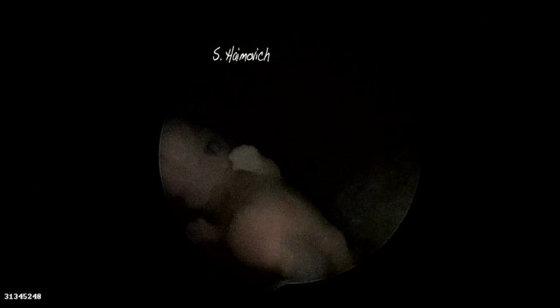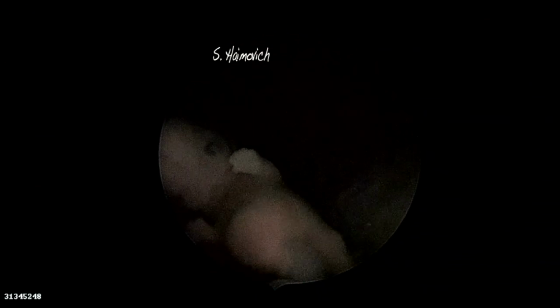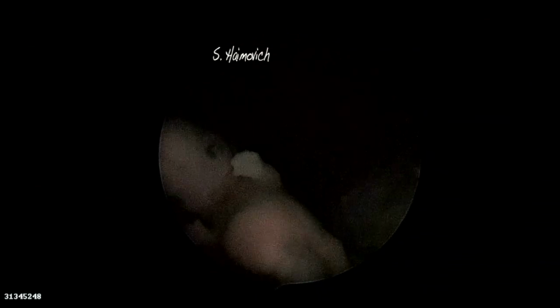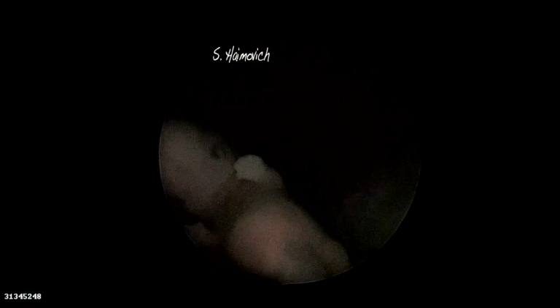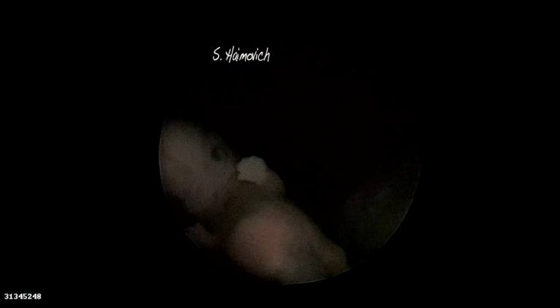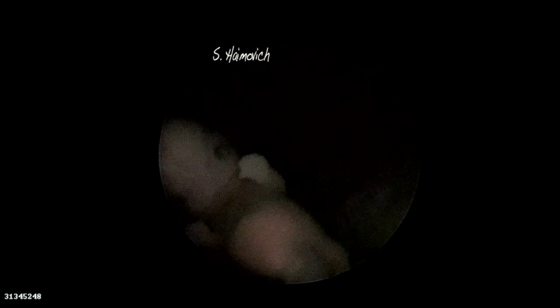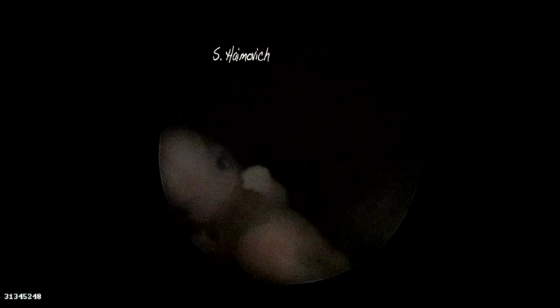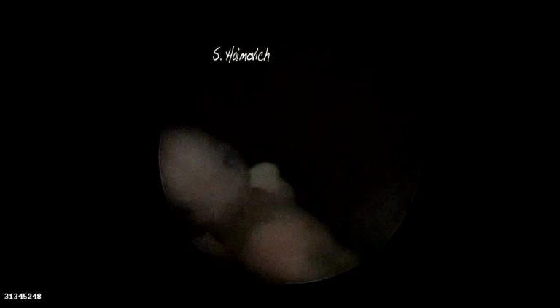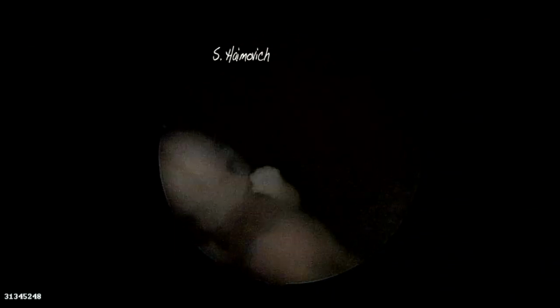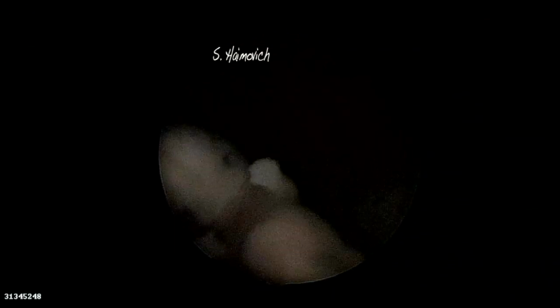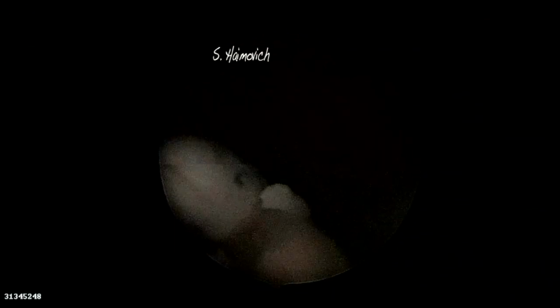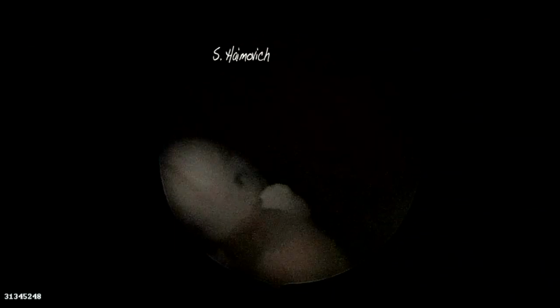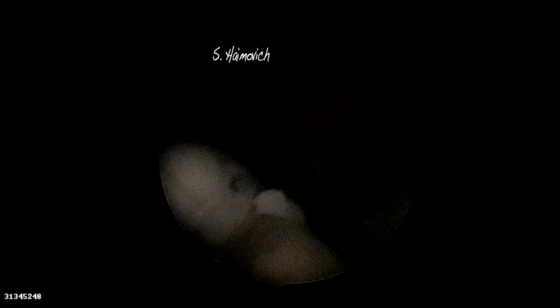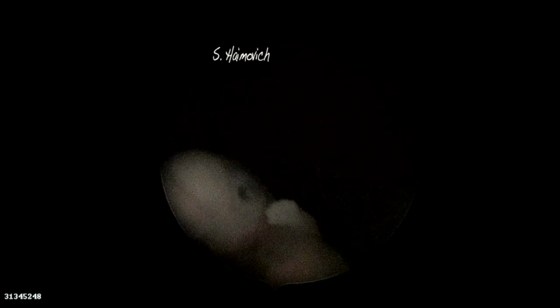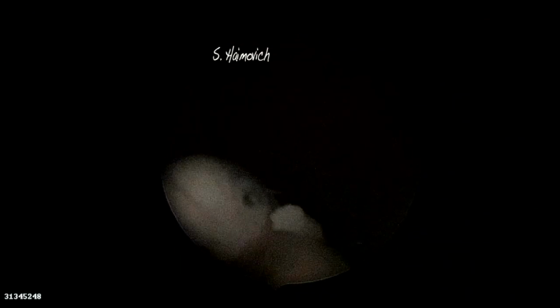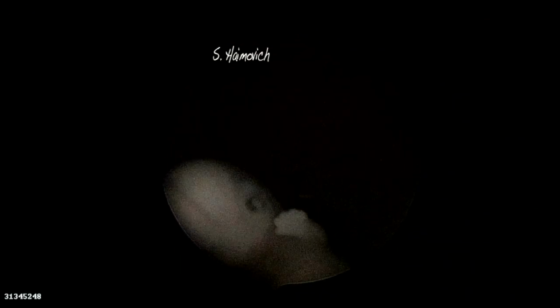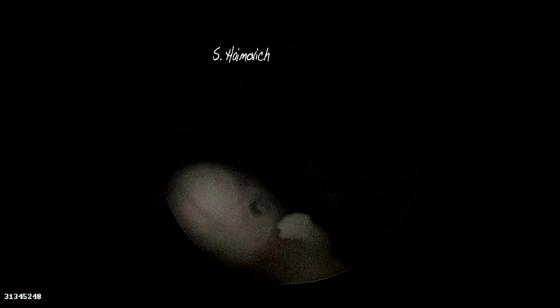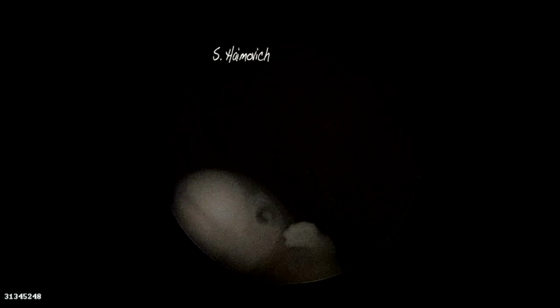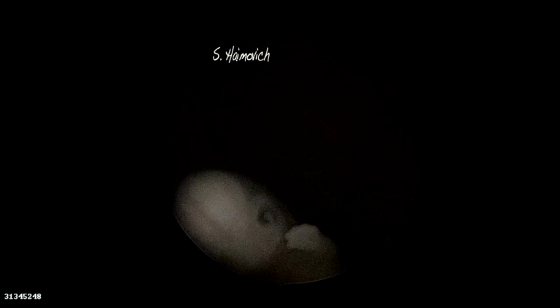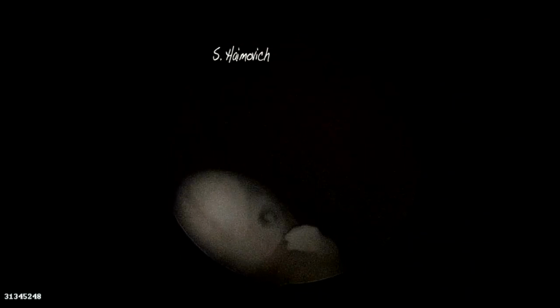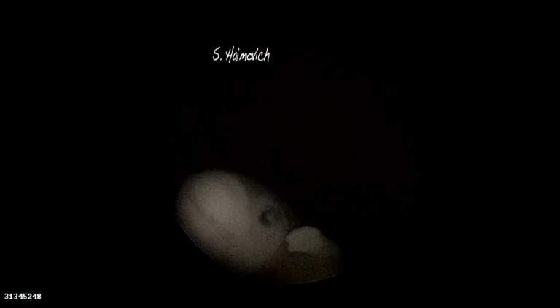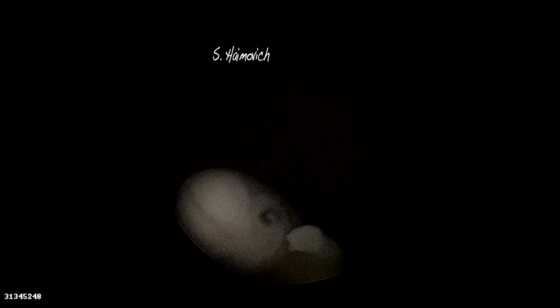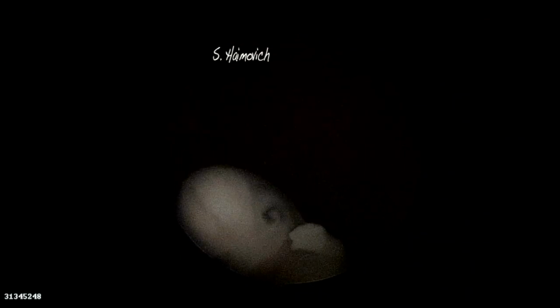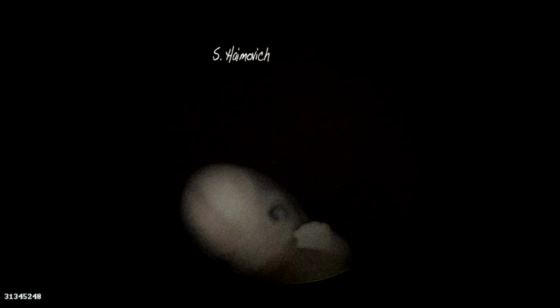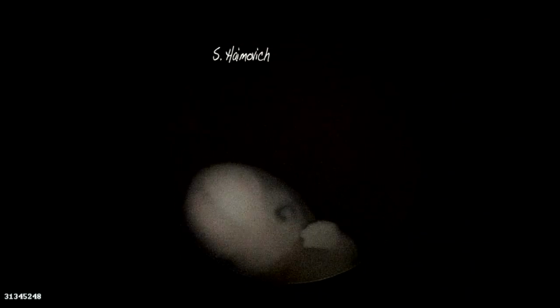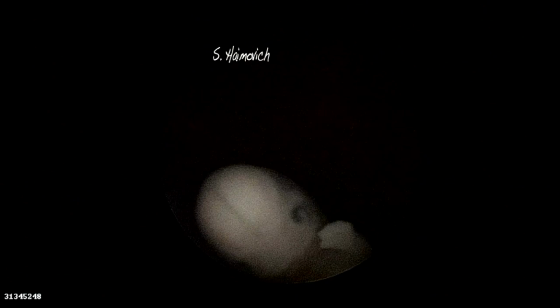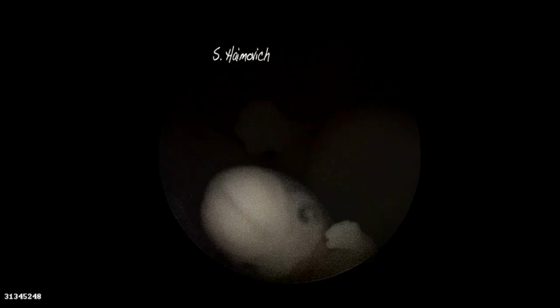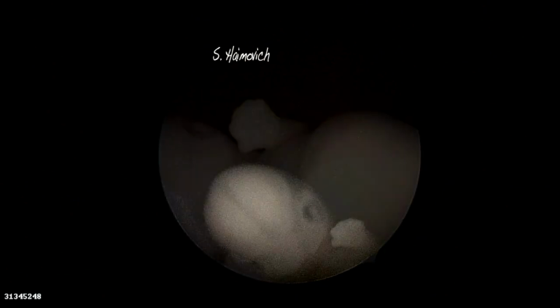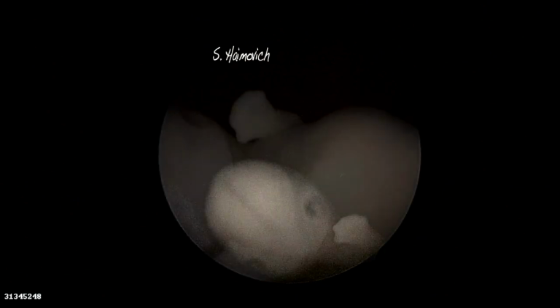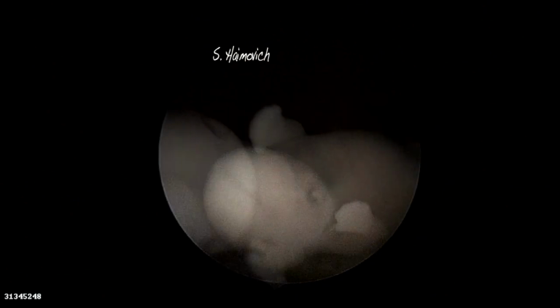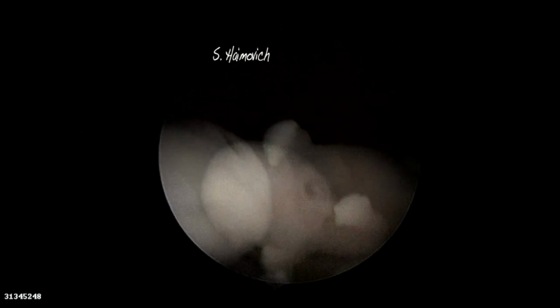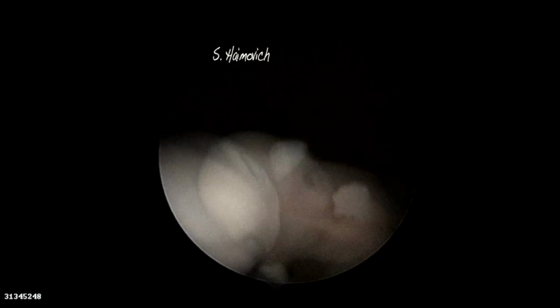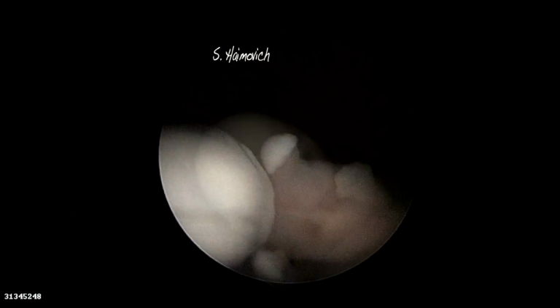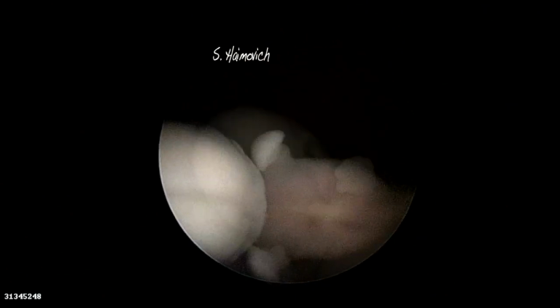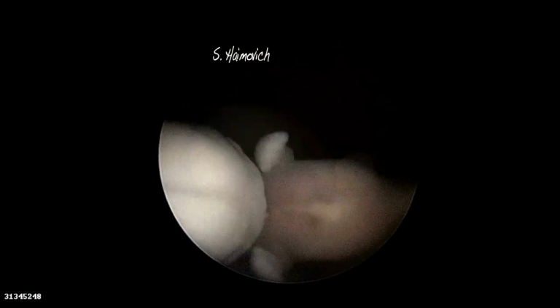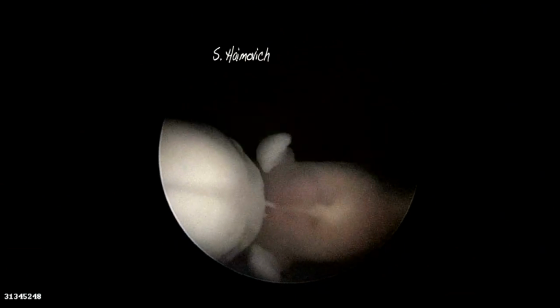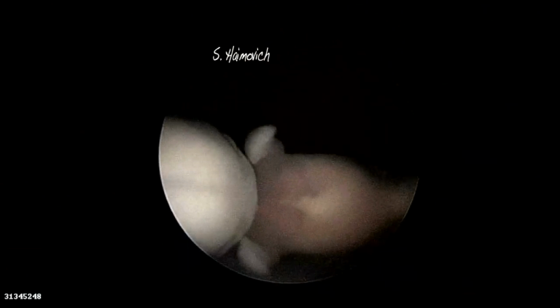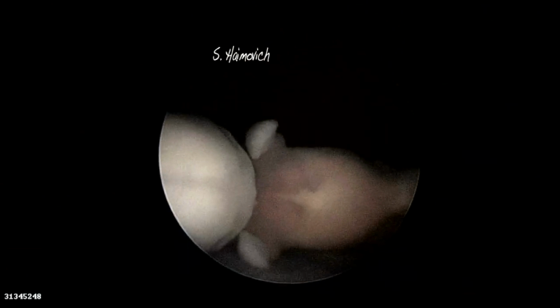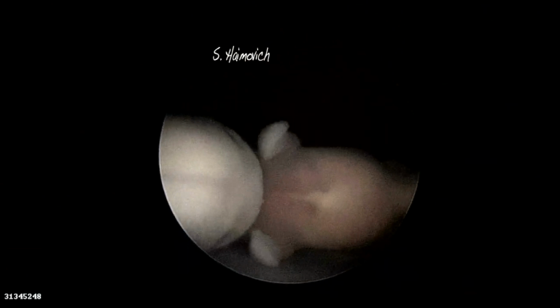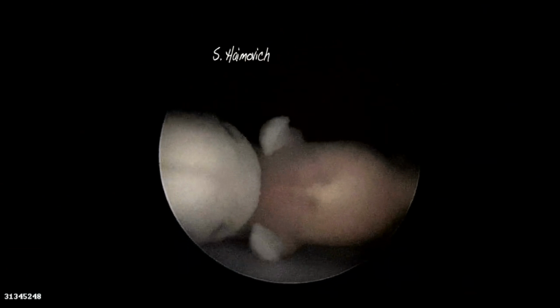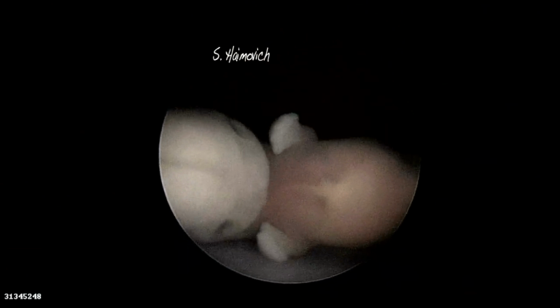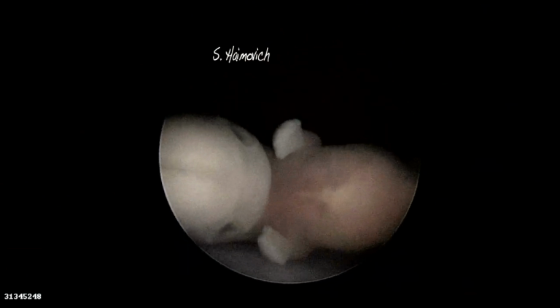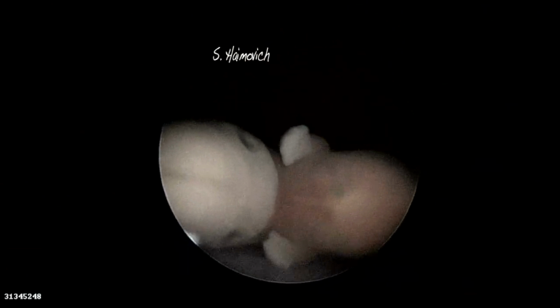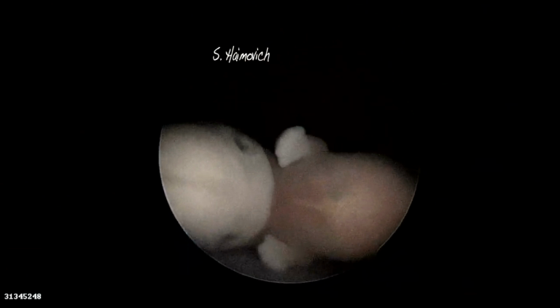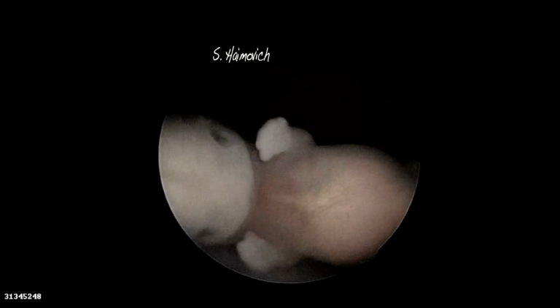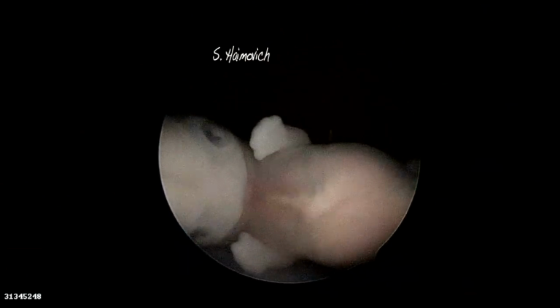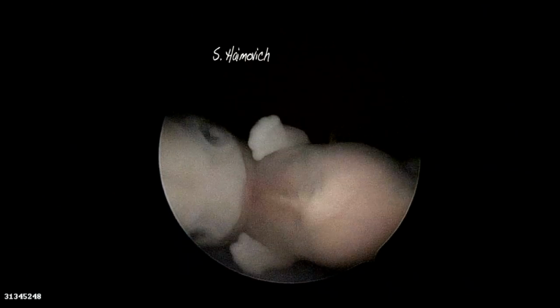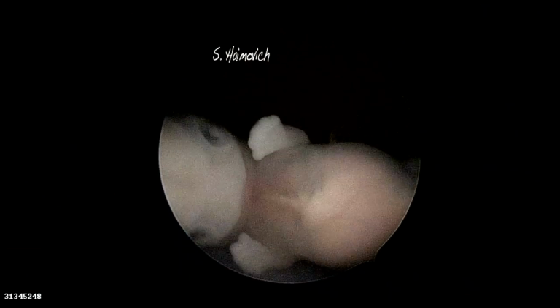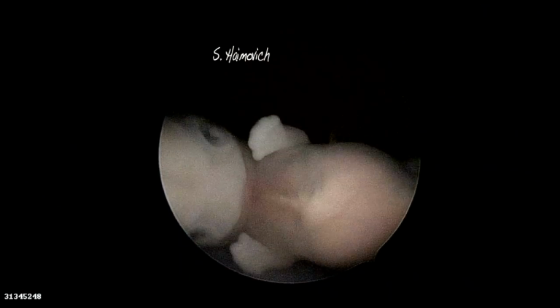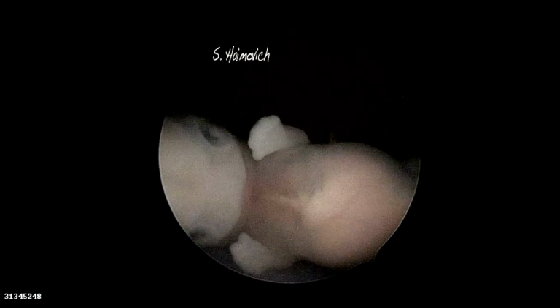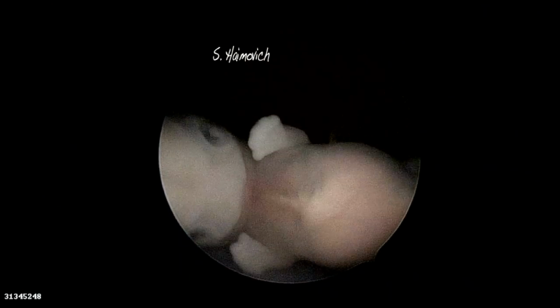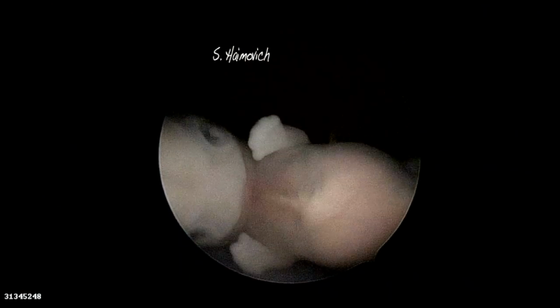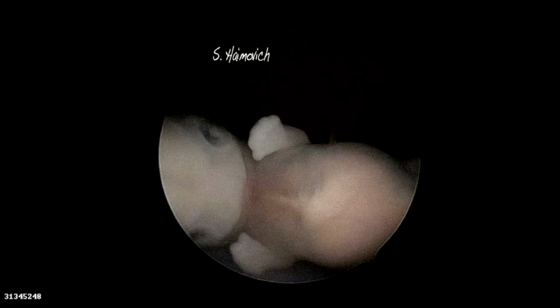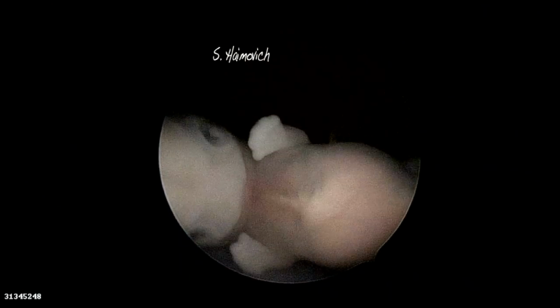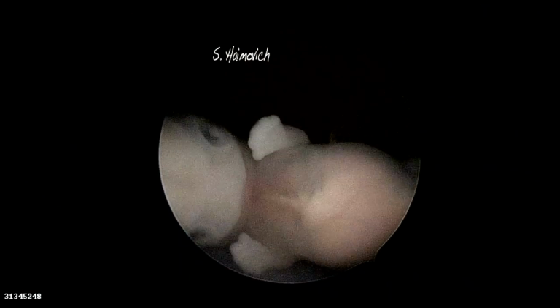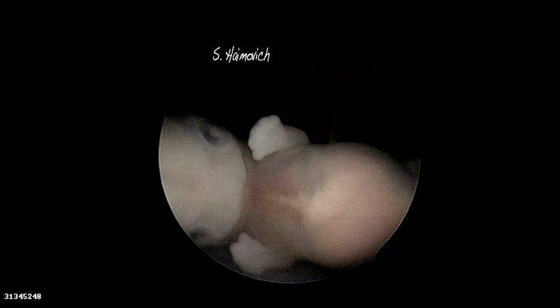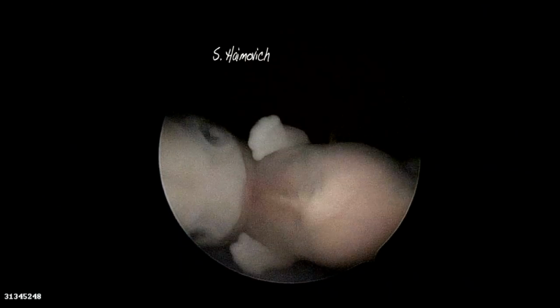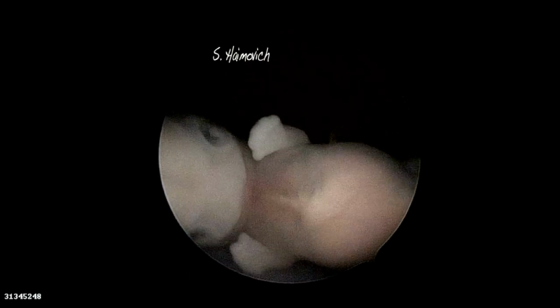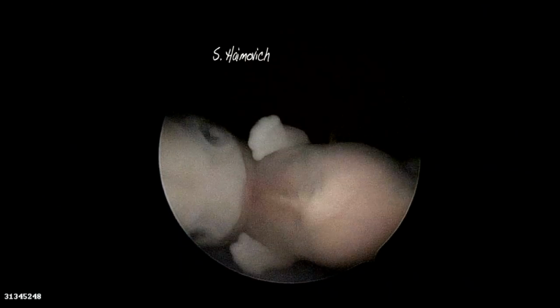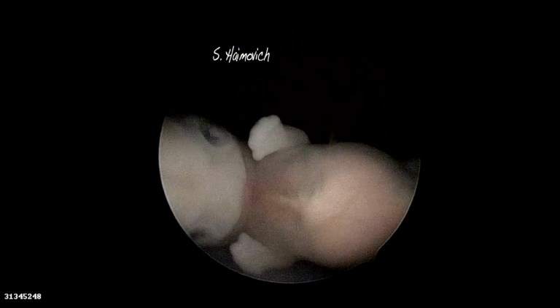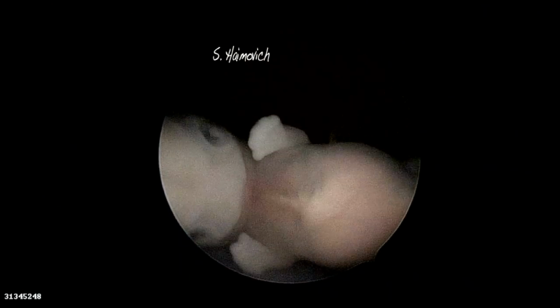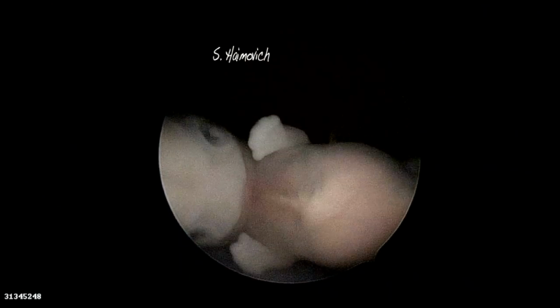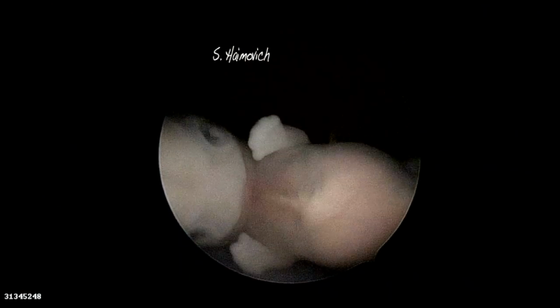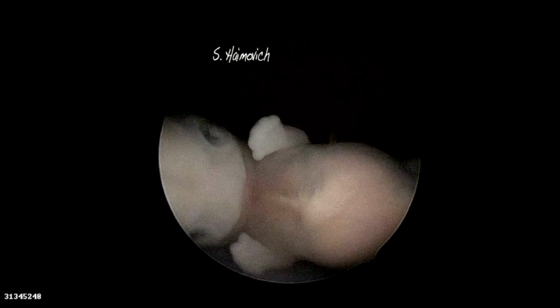This is a 9 weeks embryo. In the upper limbs, you can see the hand plates. Notice also the pigmented eyes.